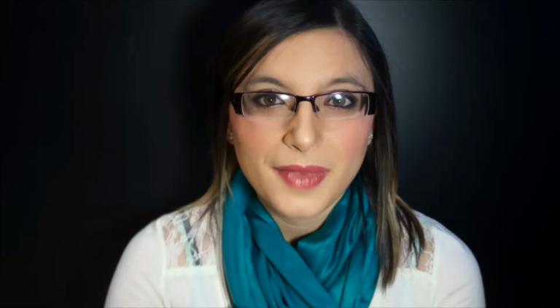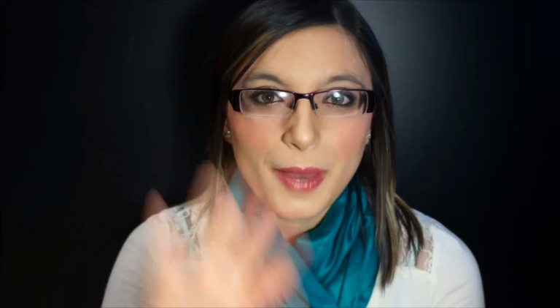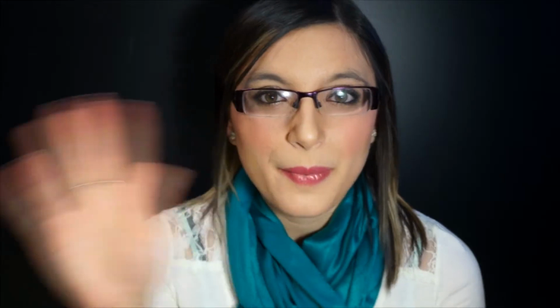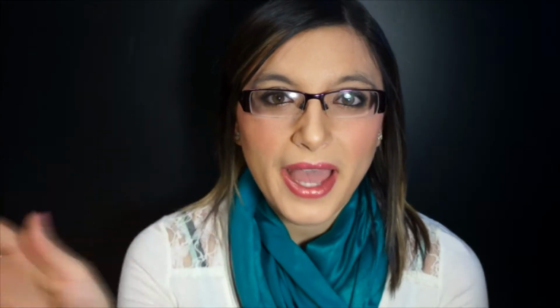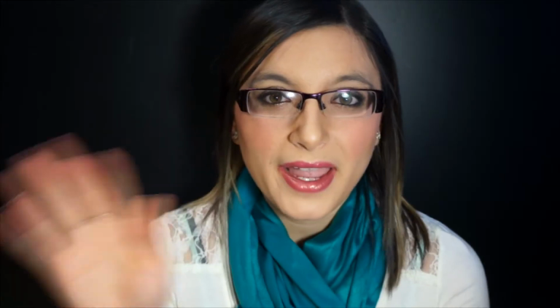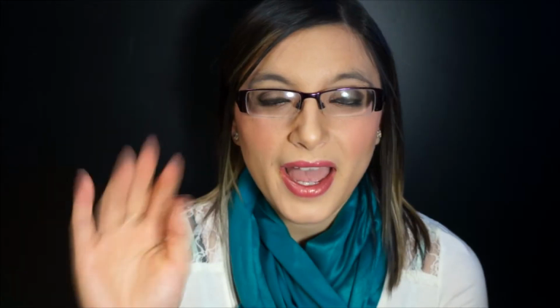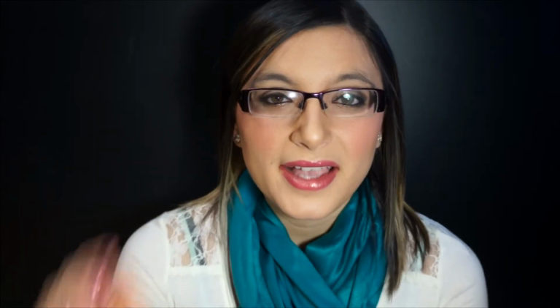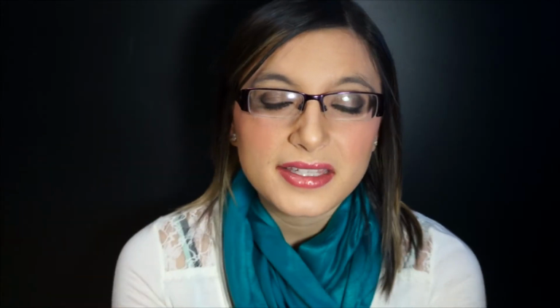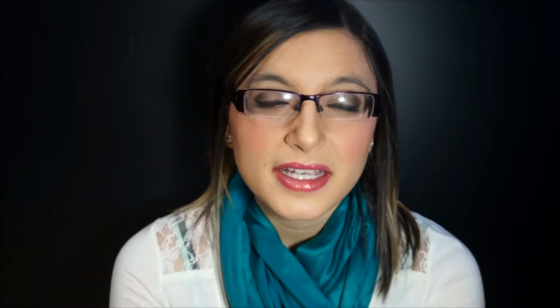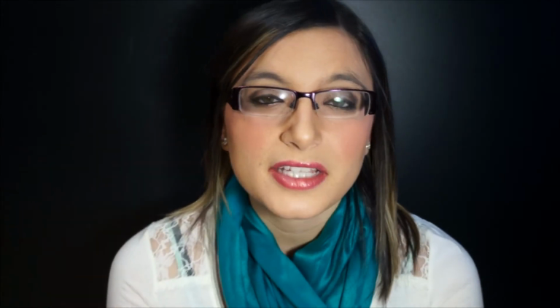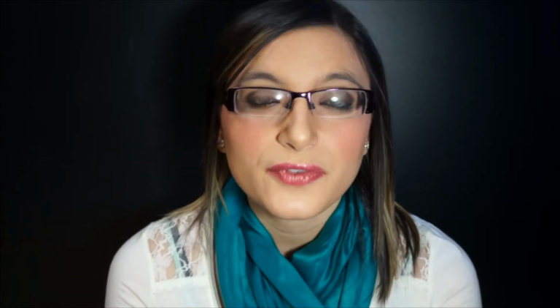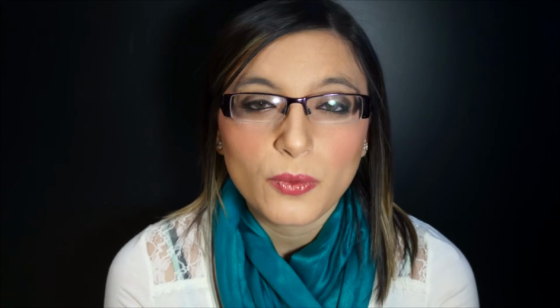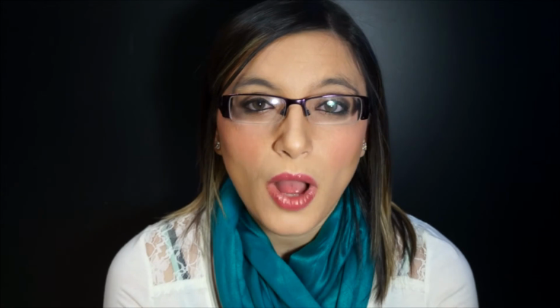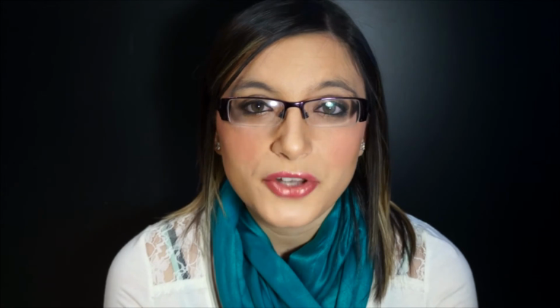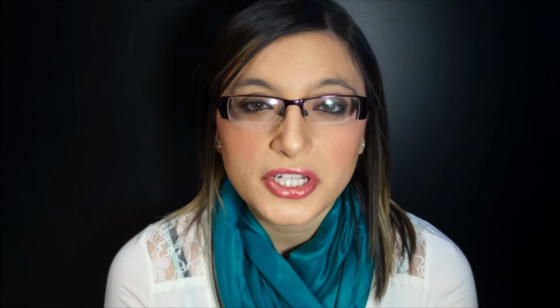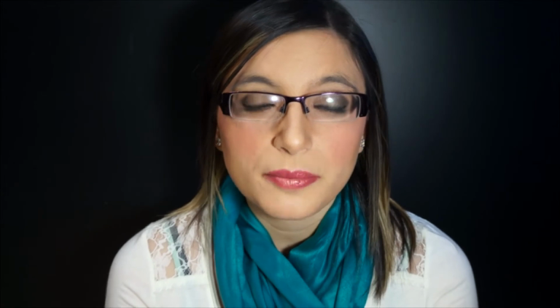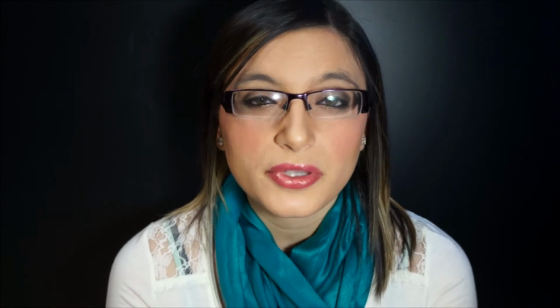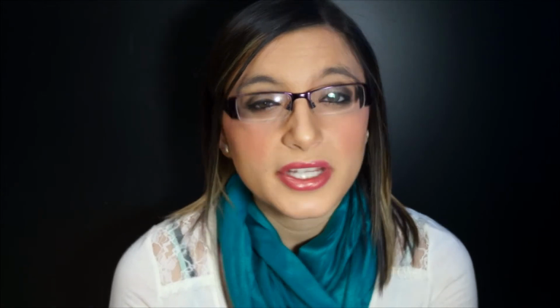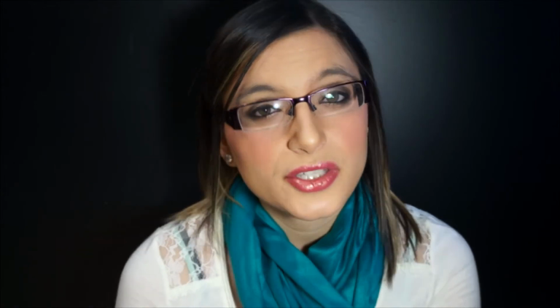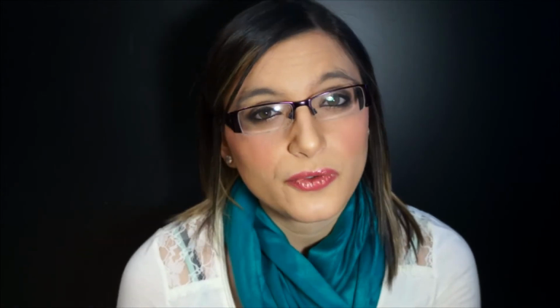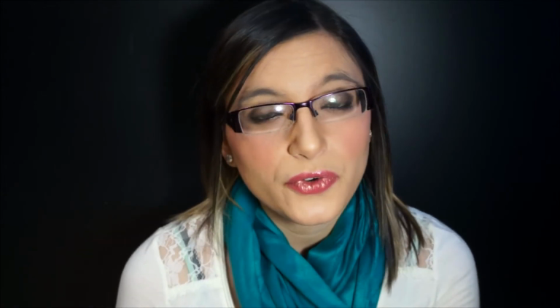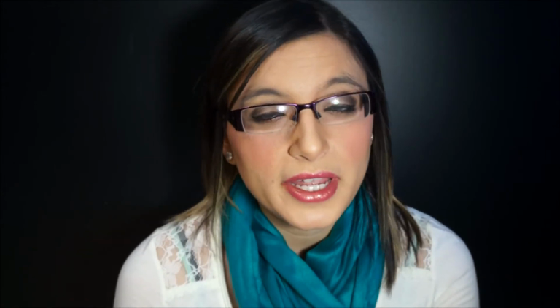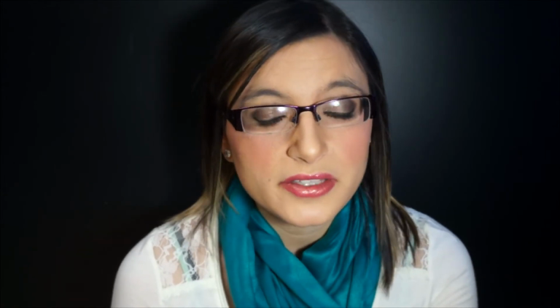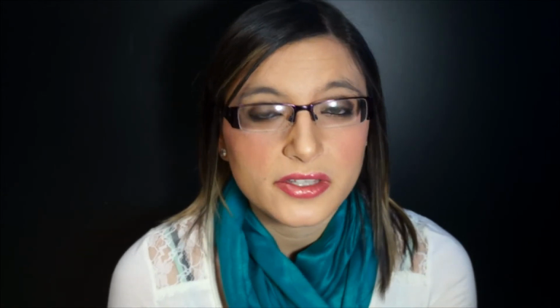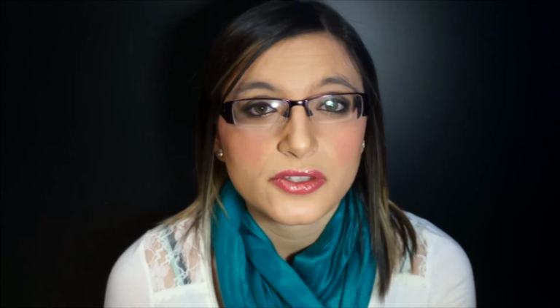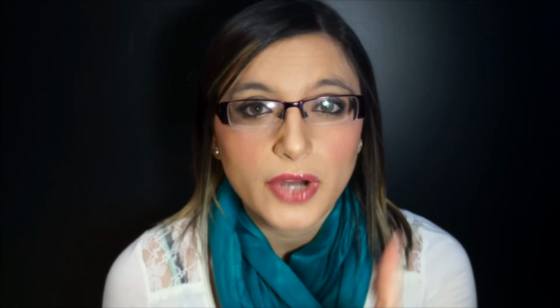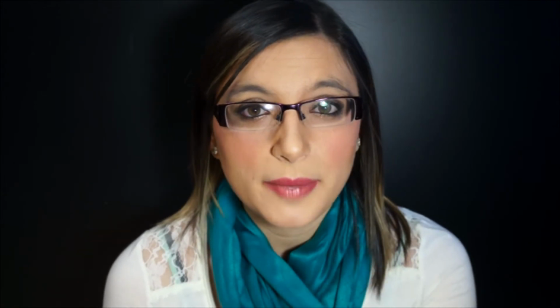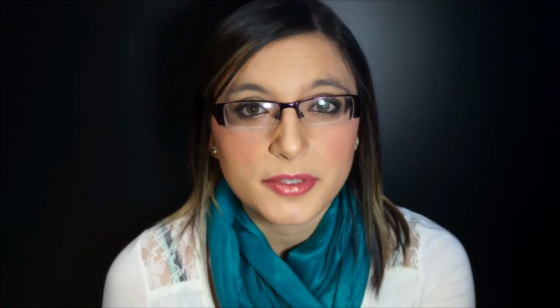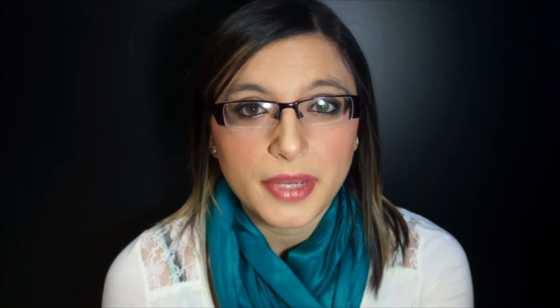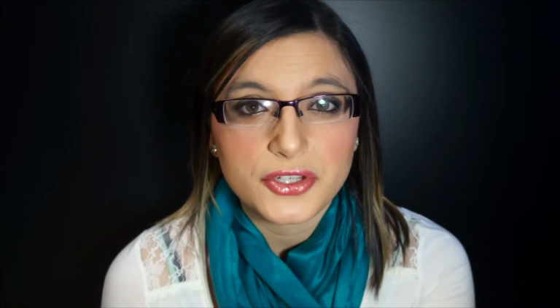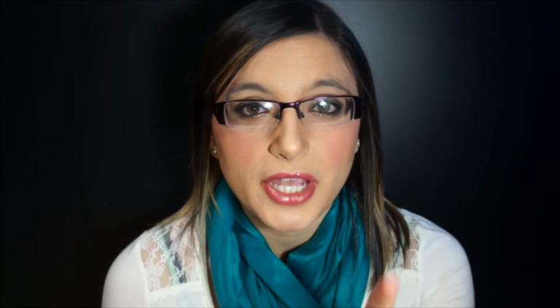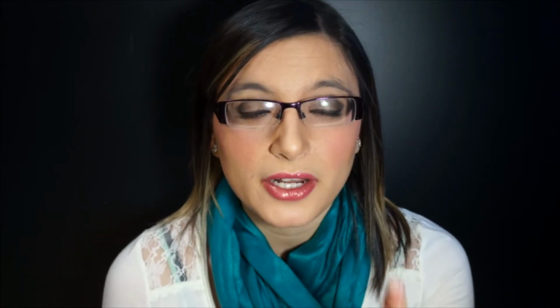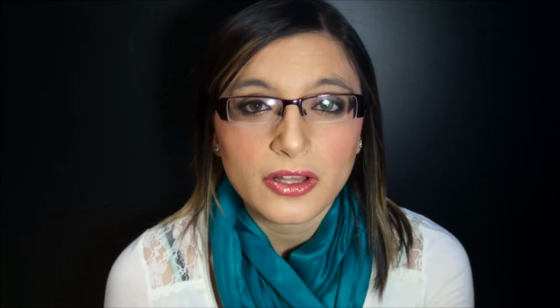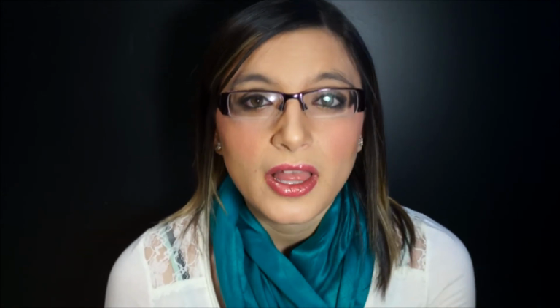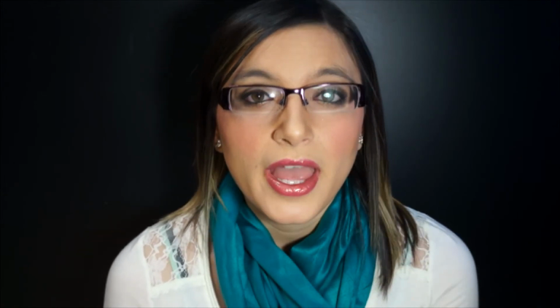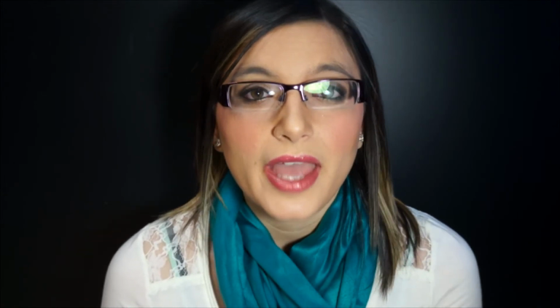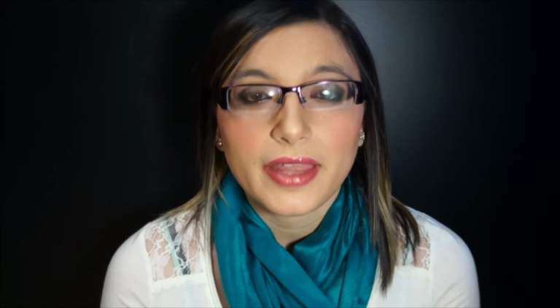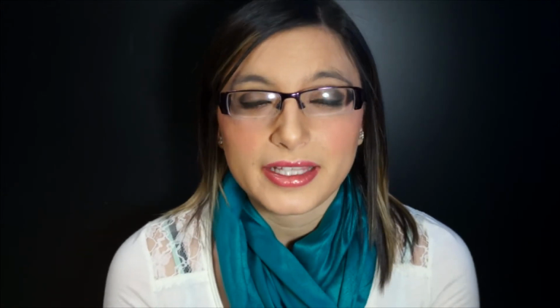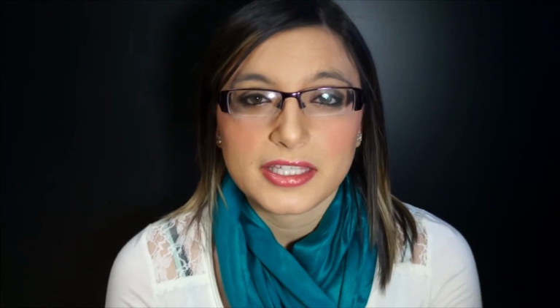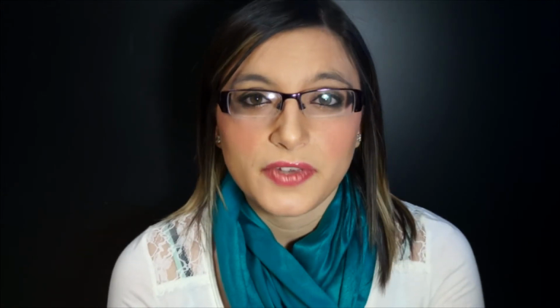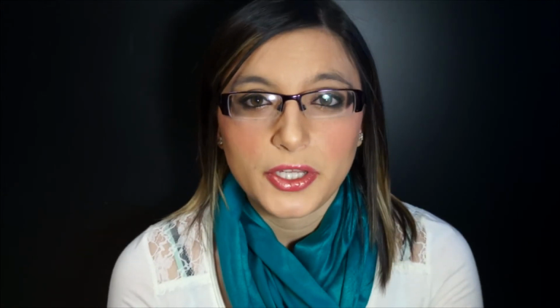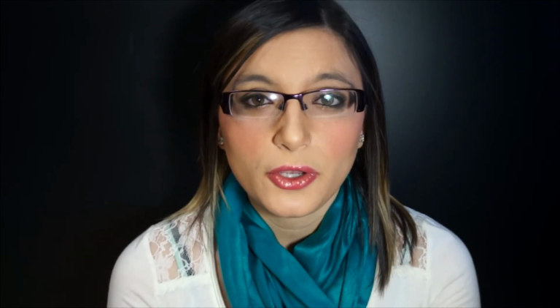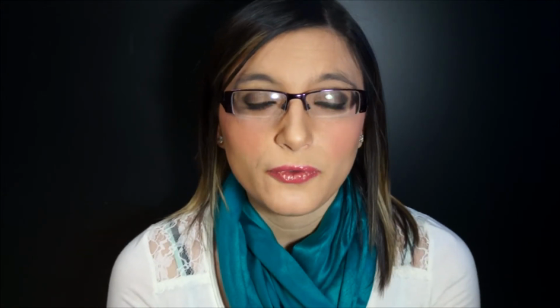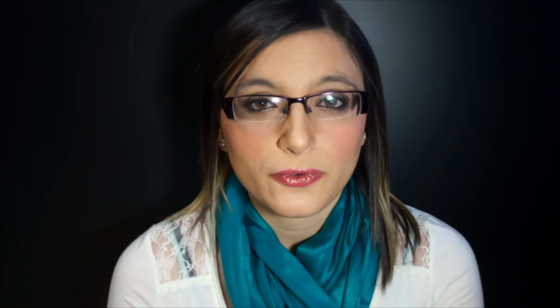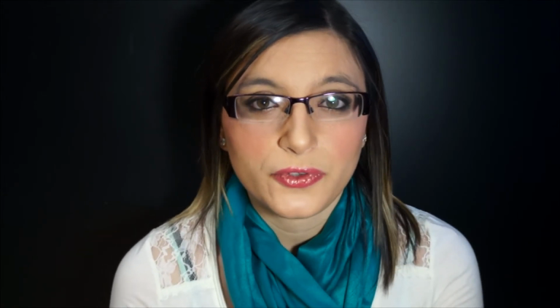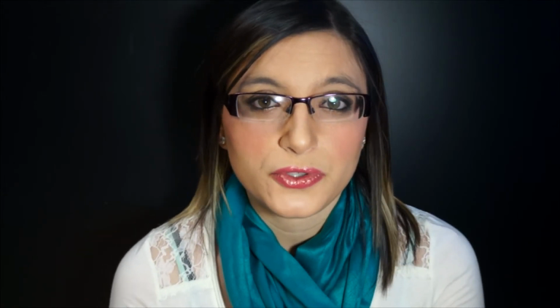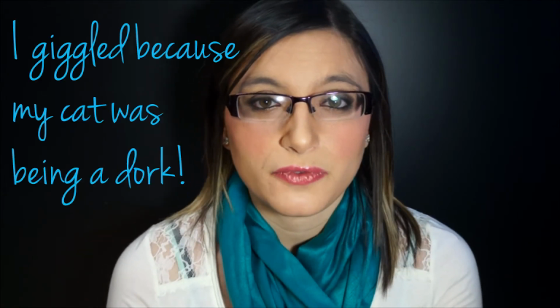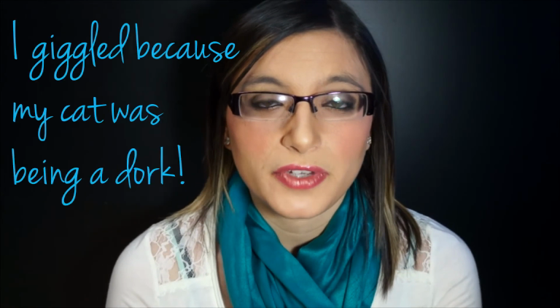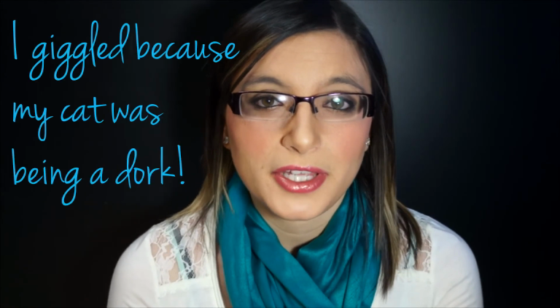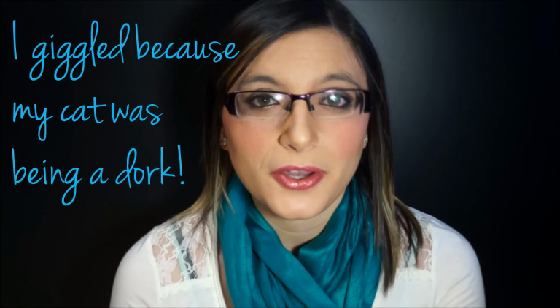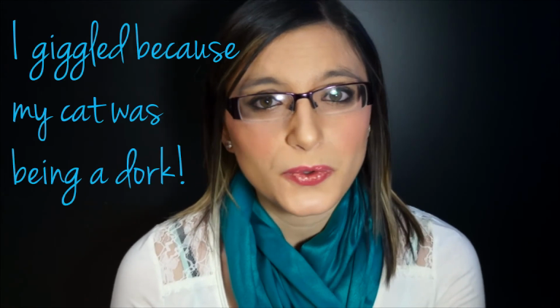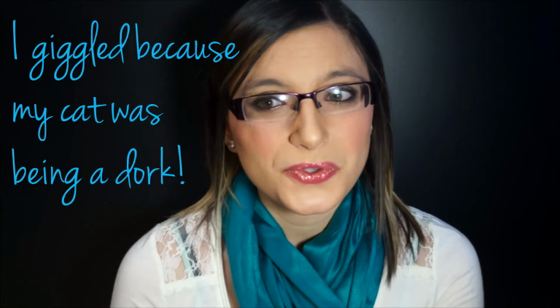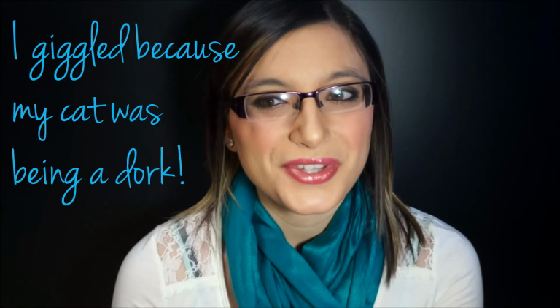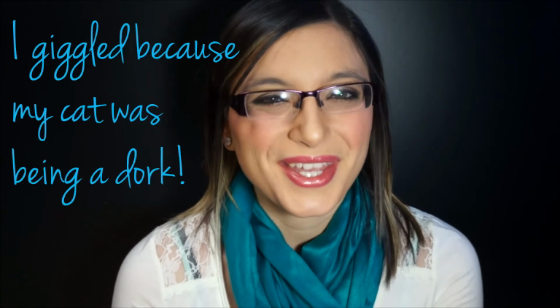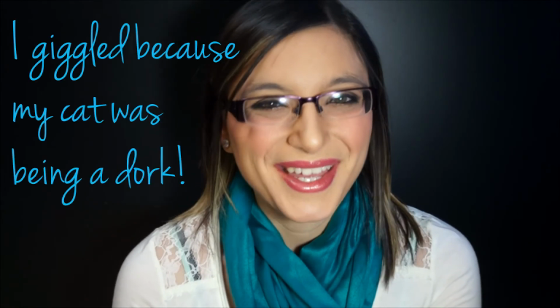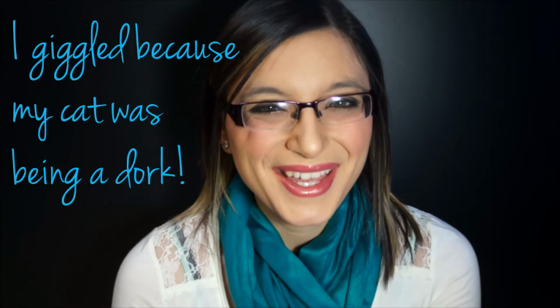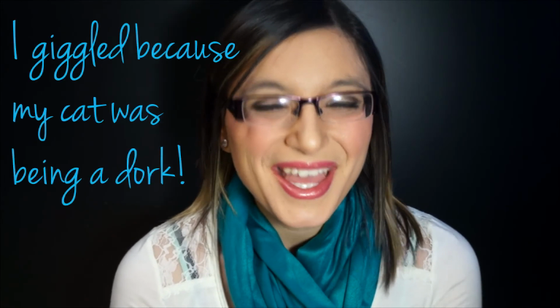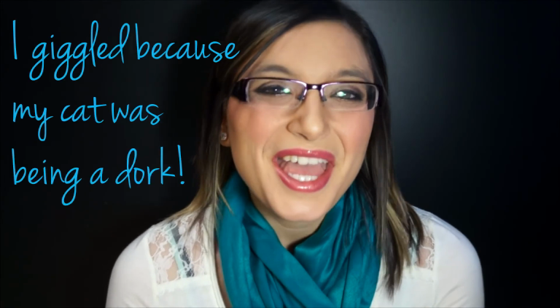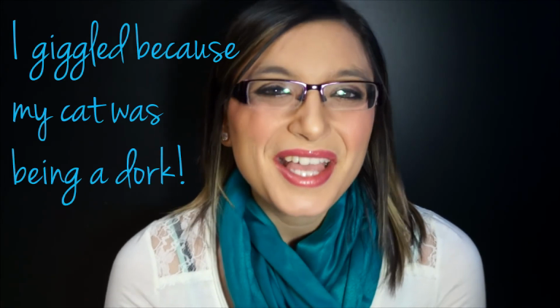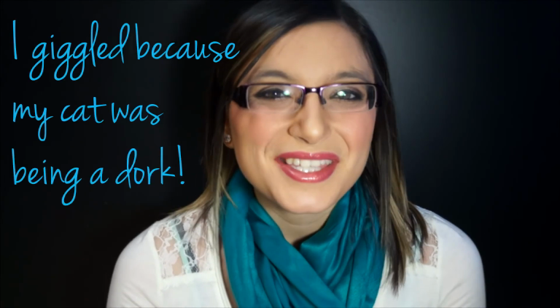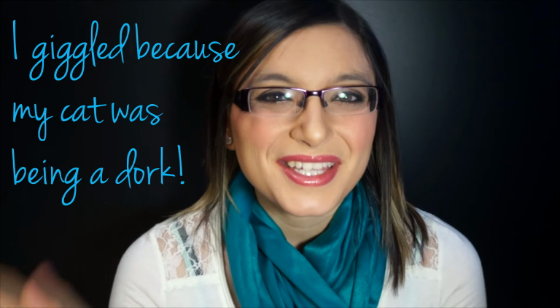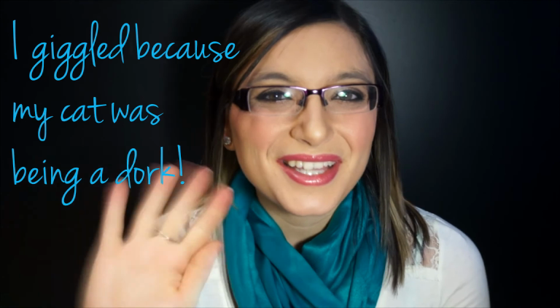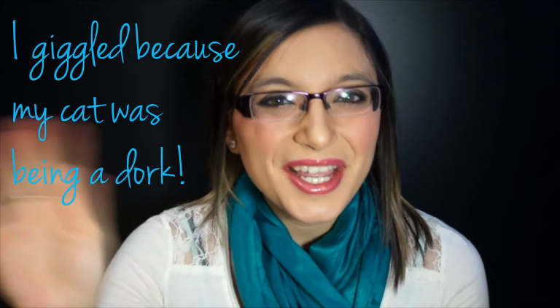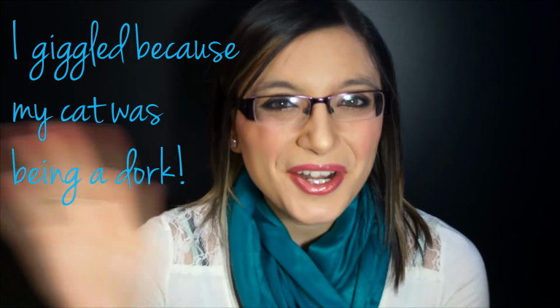Bye guys, thanks for watching. Please don't forget to subscribe to my channel and like this video for future videos. See you later.